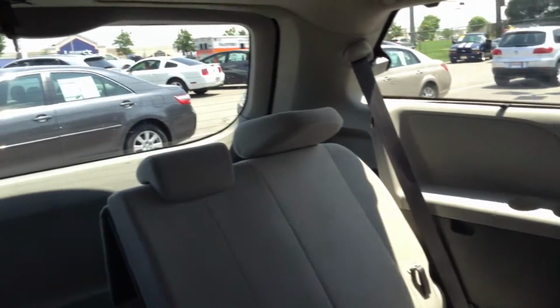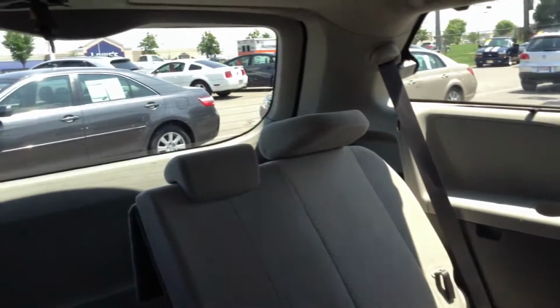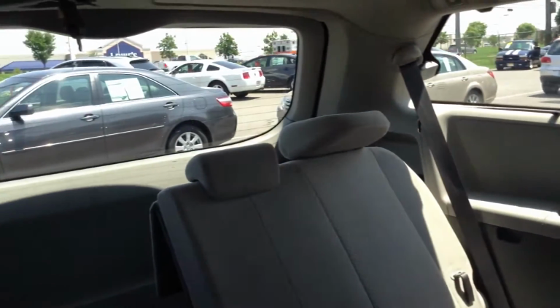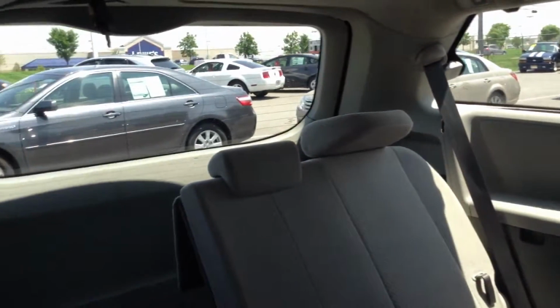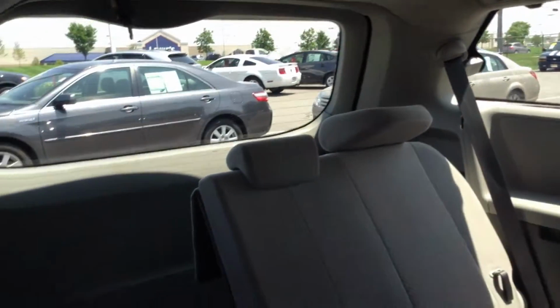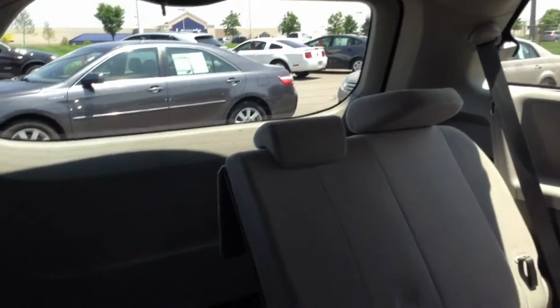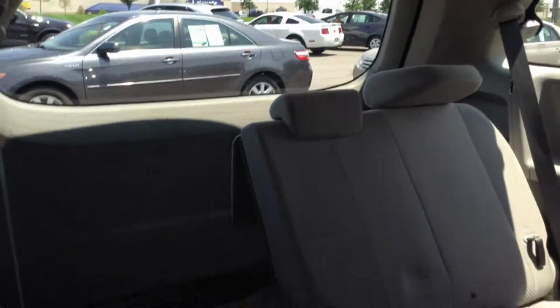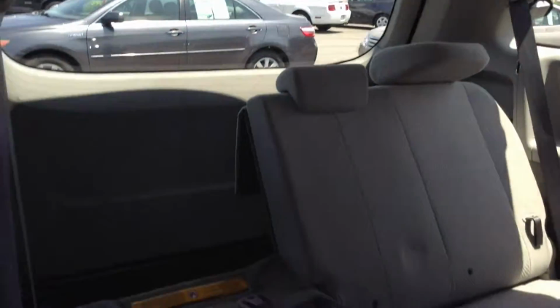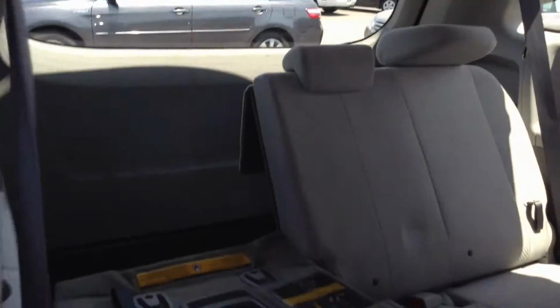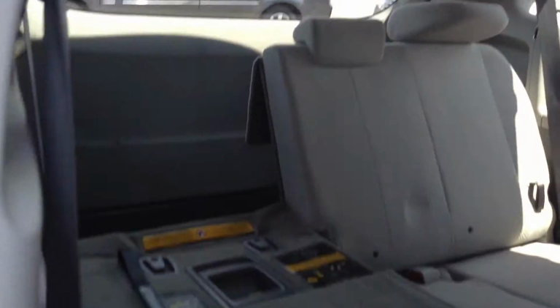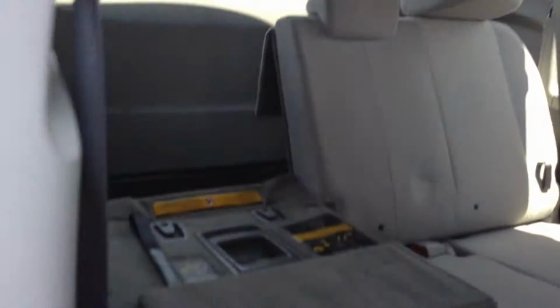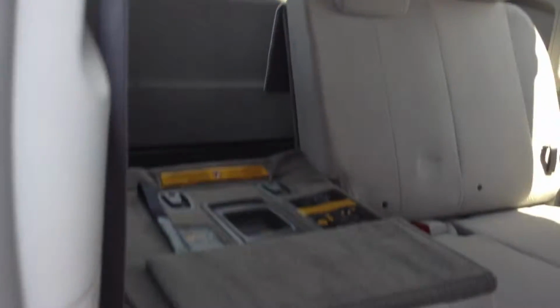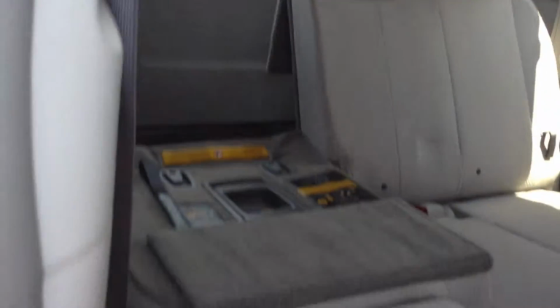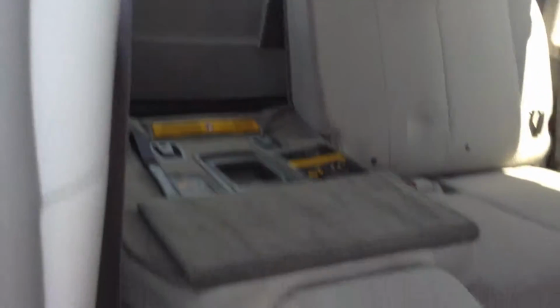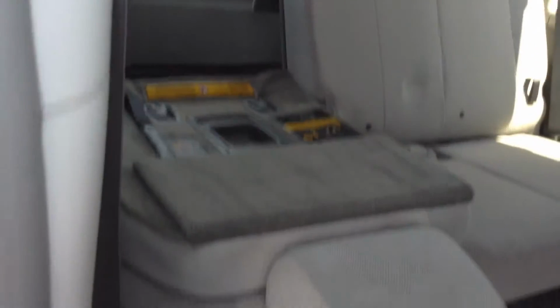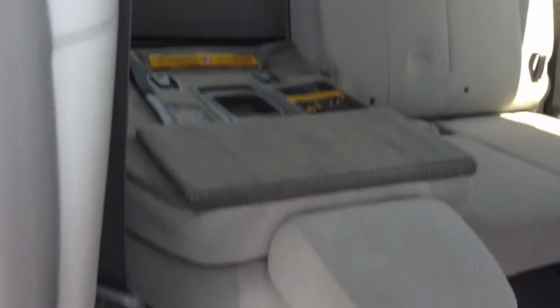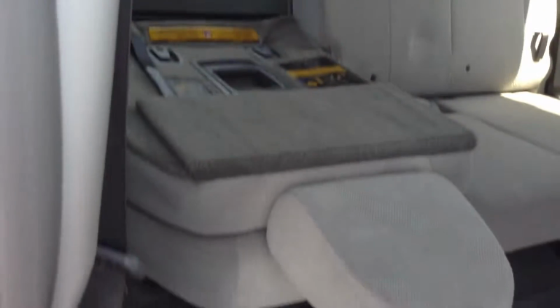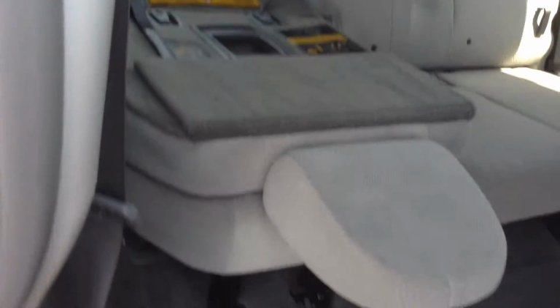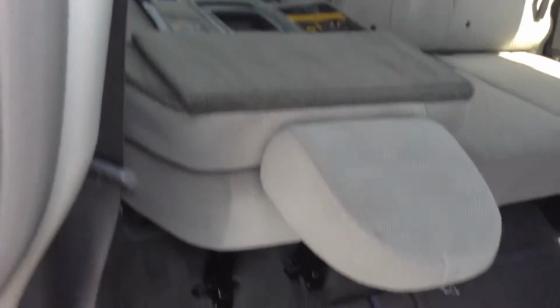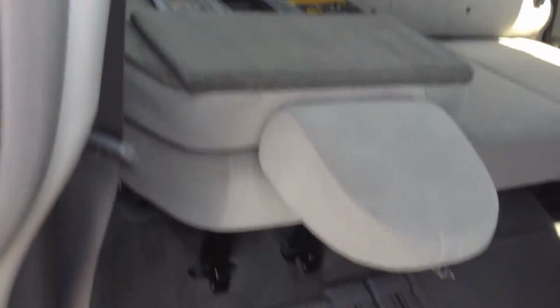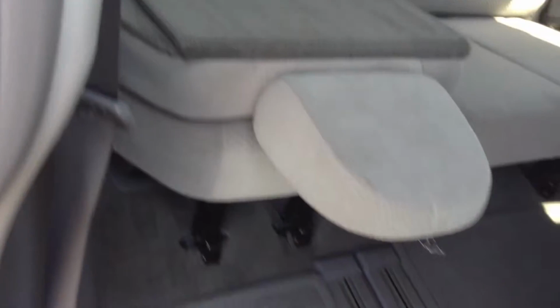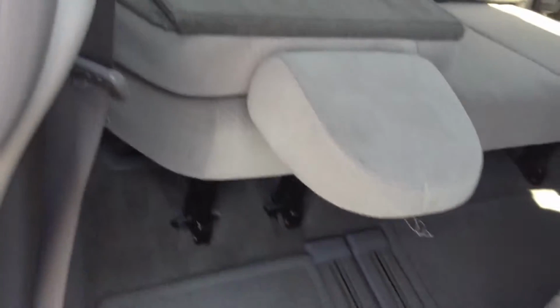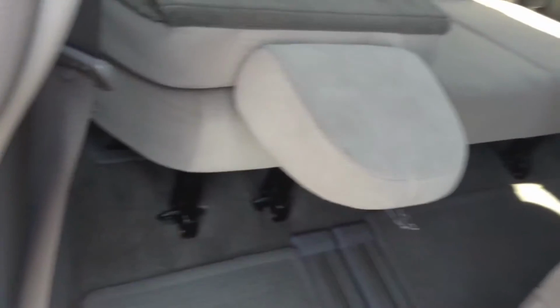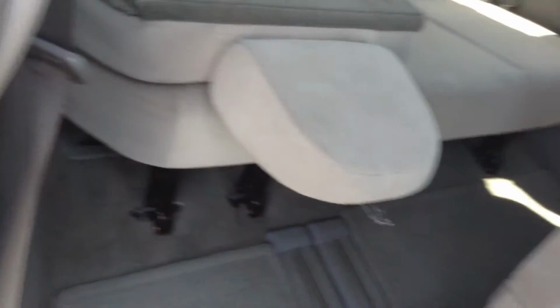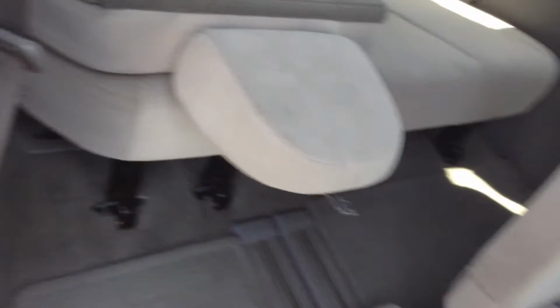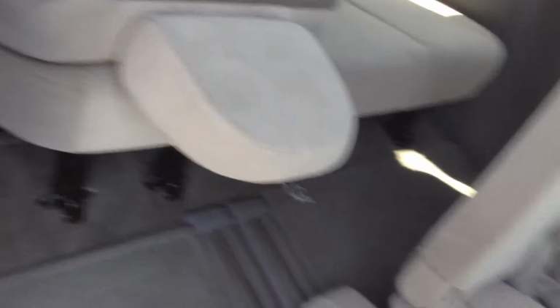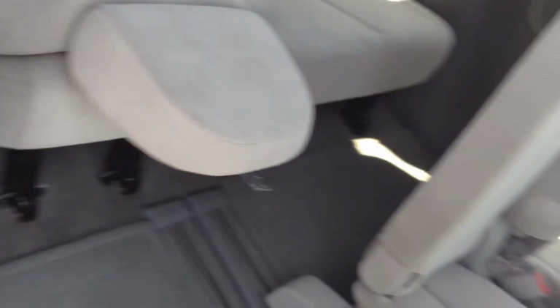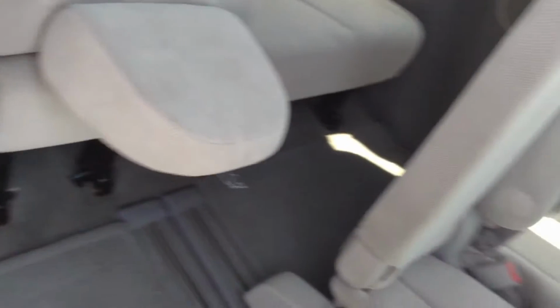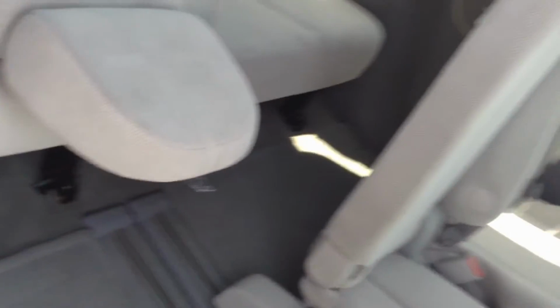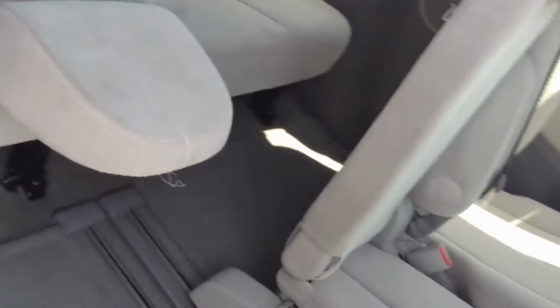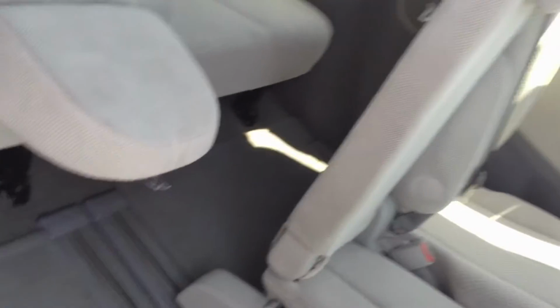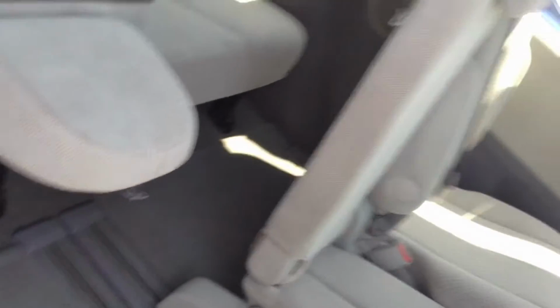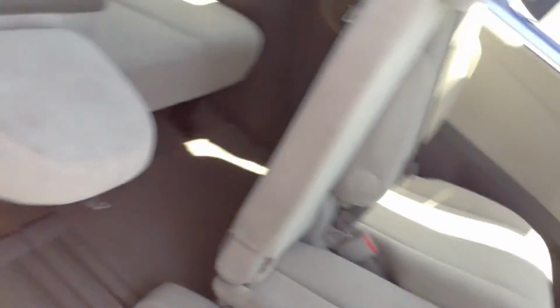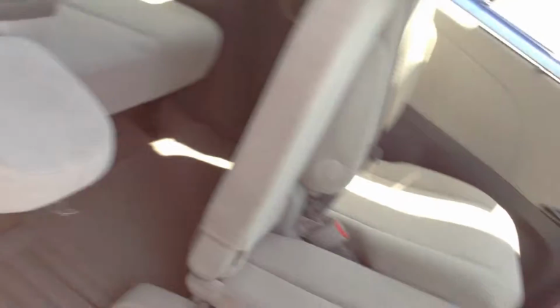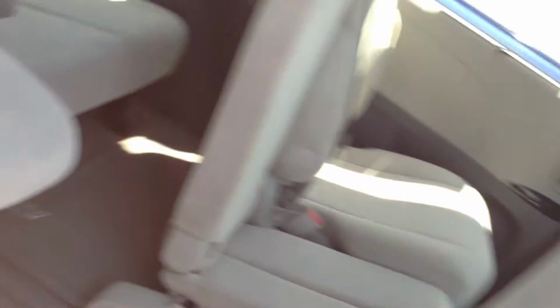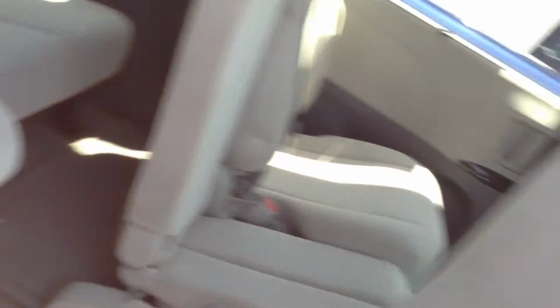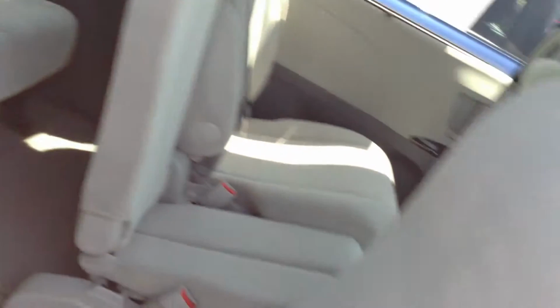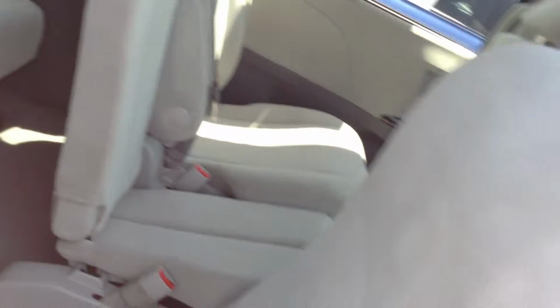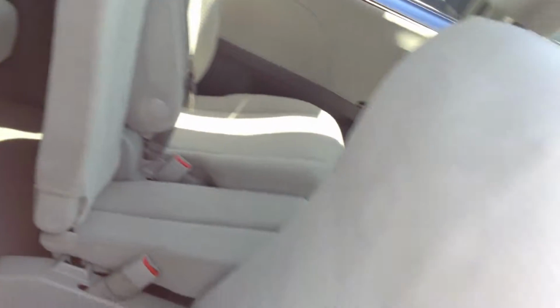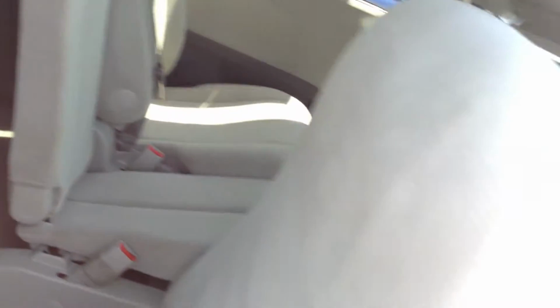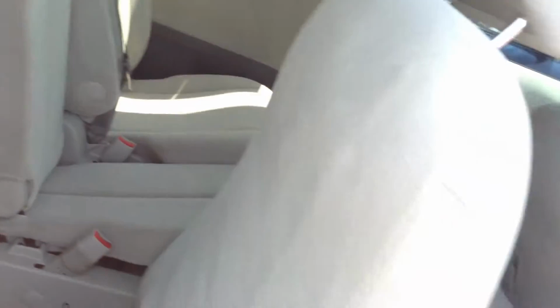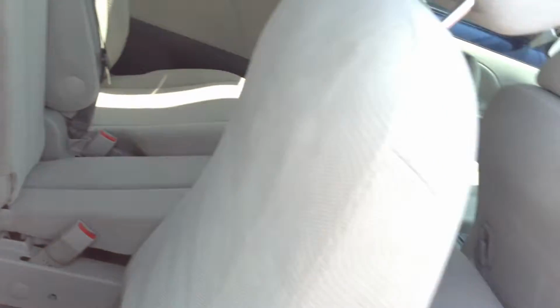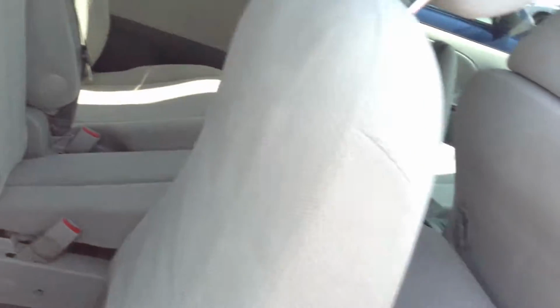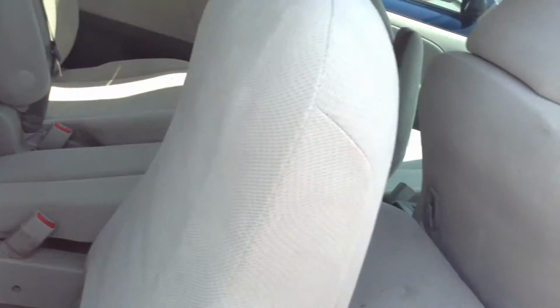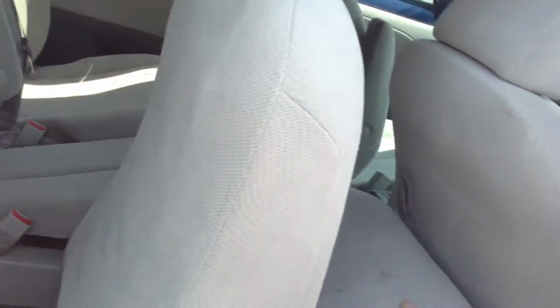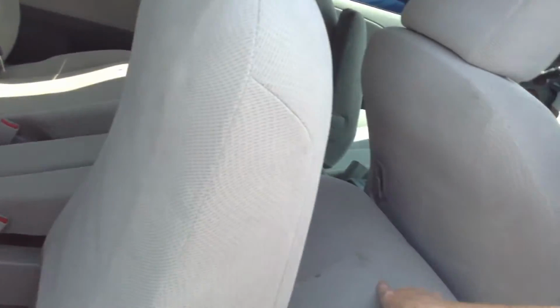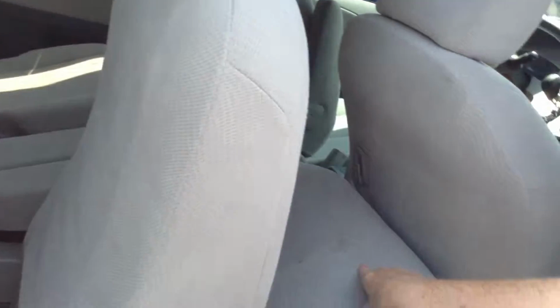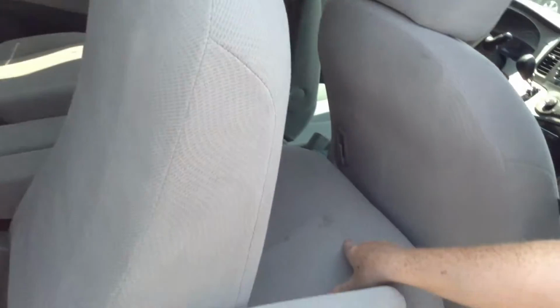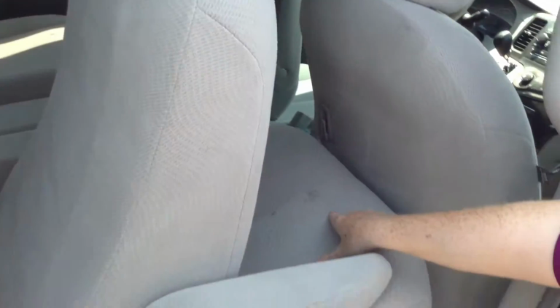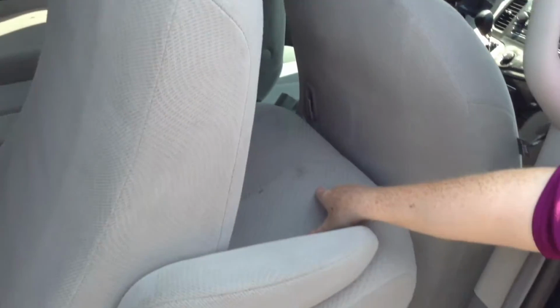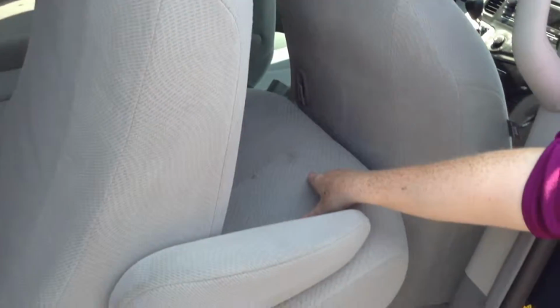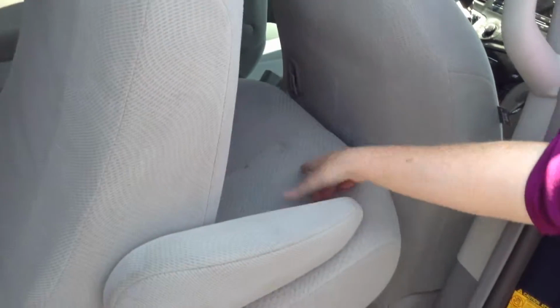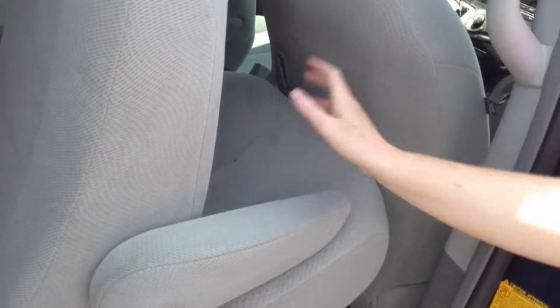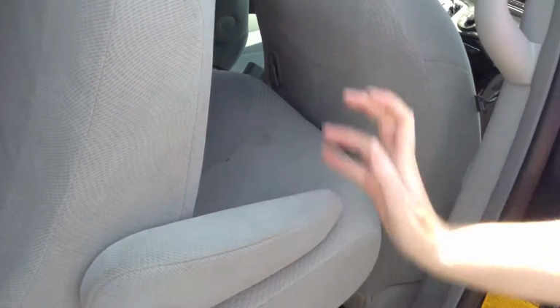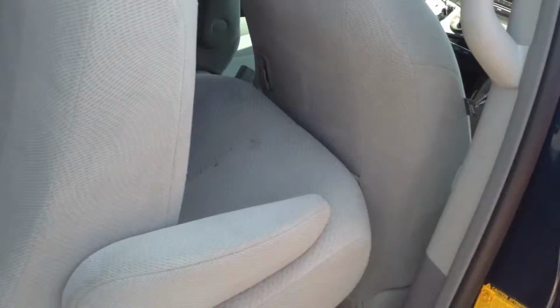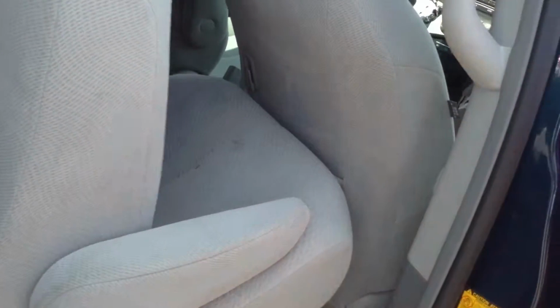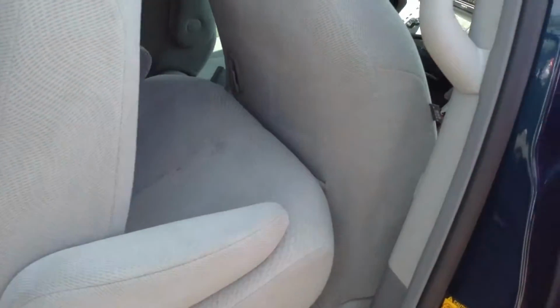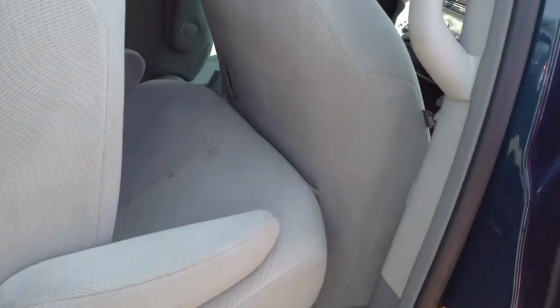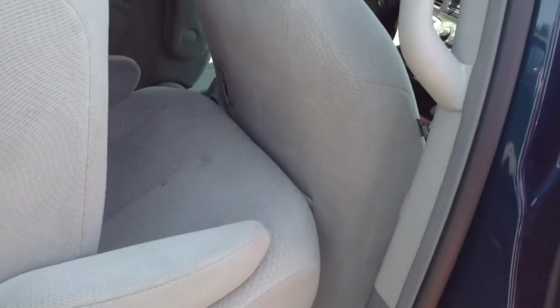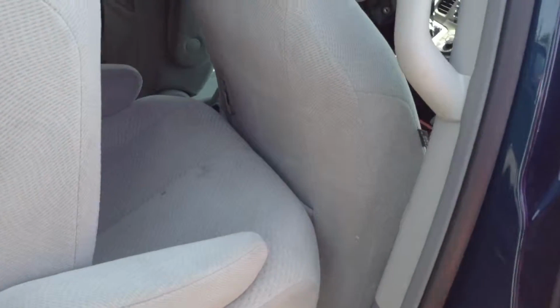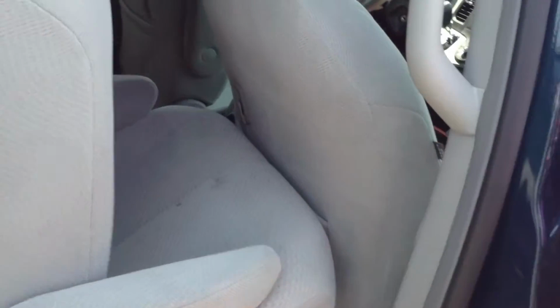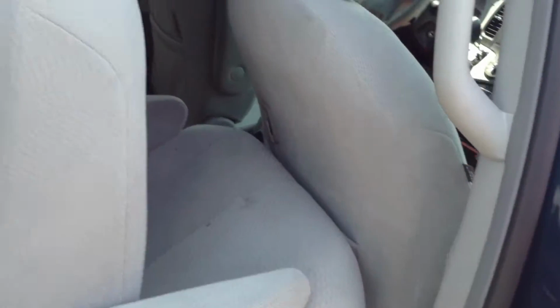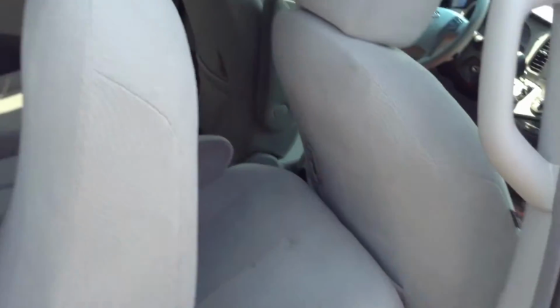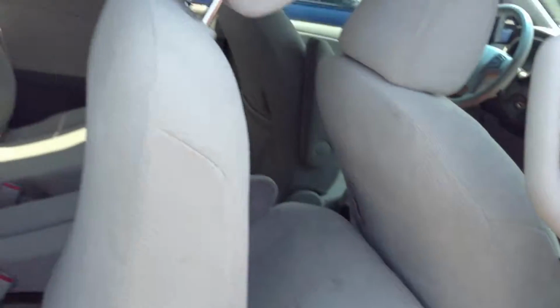Three rows of seats. They look like they're in pretty good shape, but this seat does have a little bit of stains on it. All cloth seats in a light gray color.